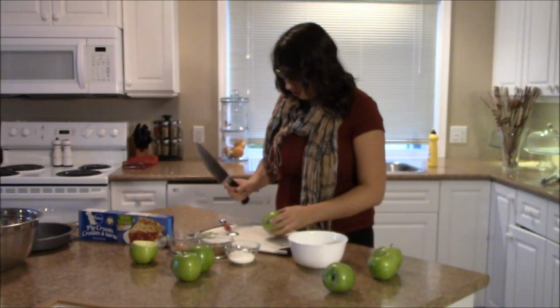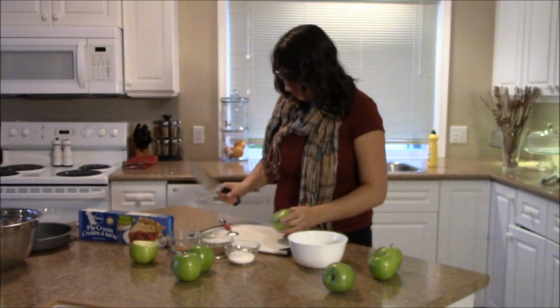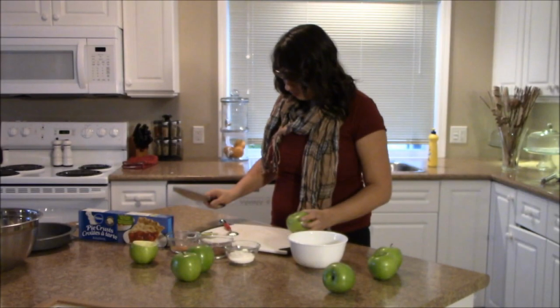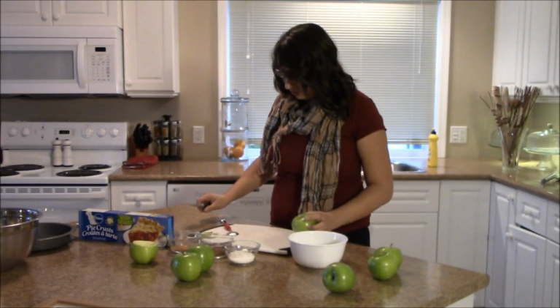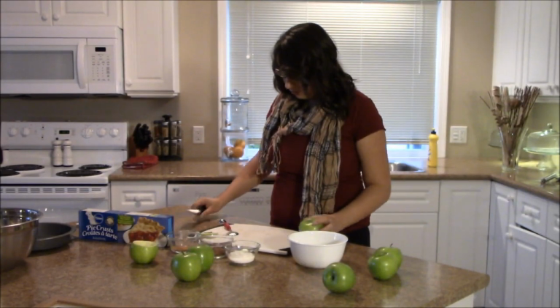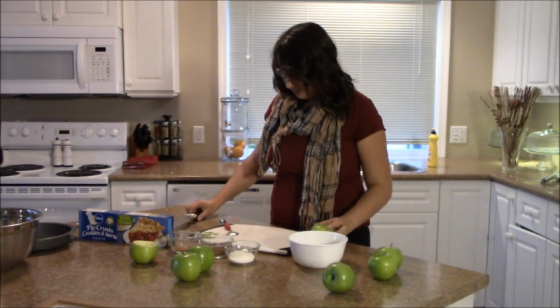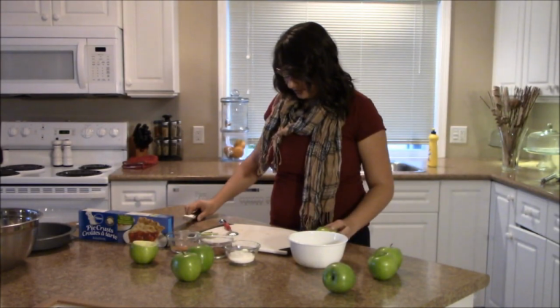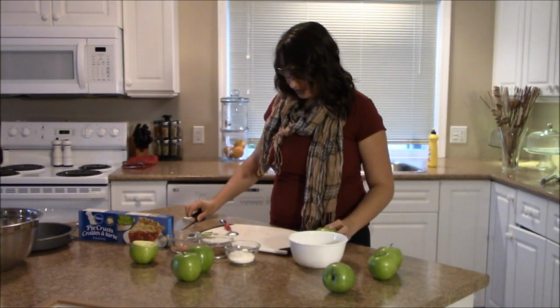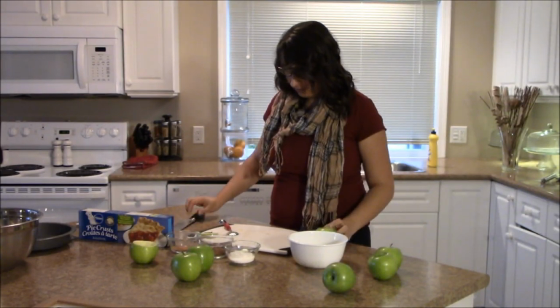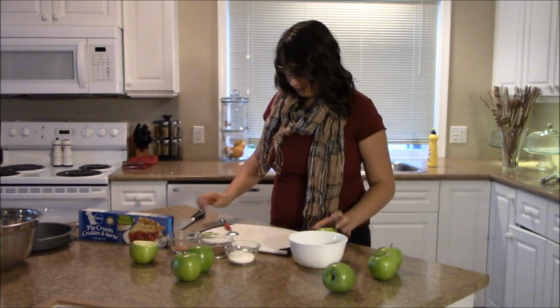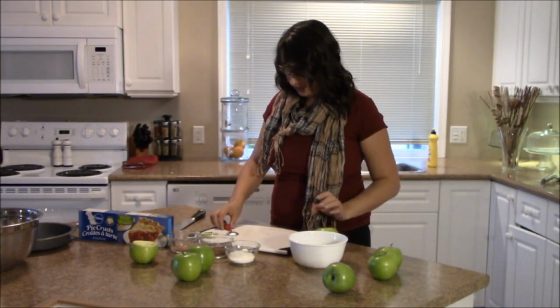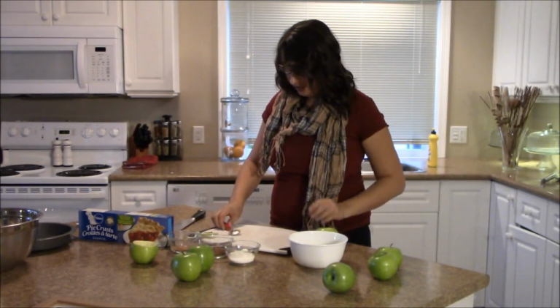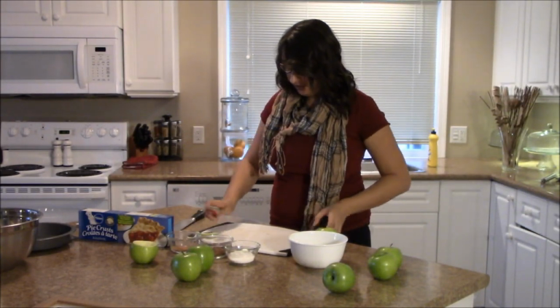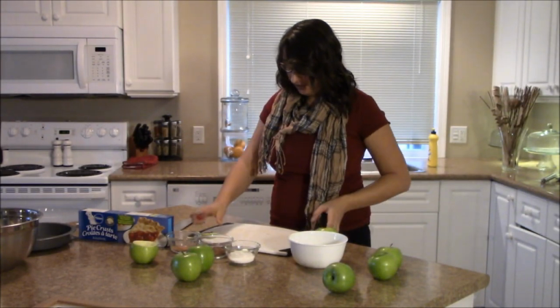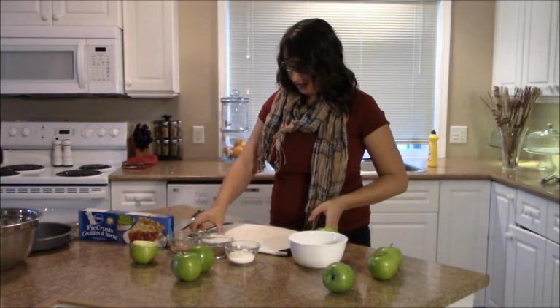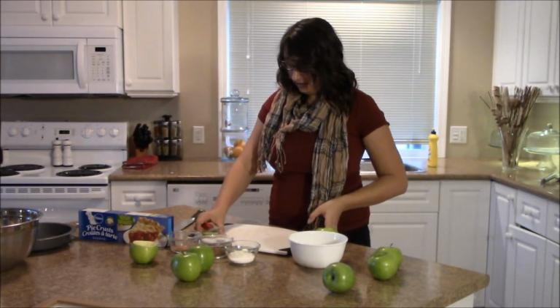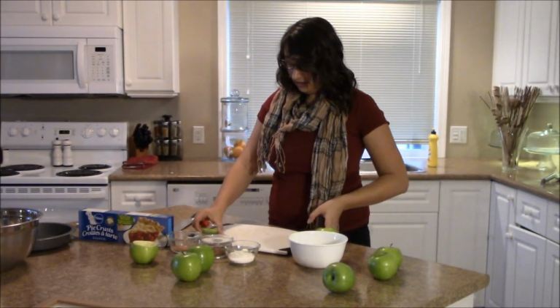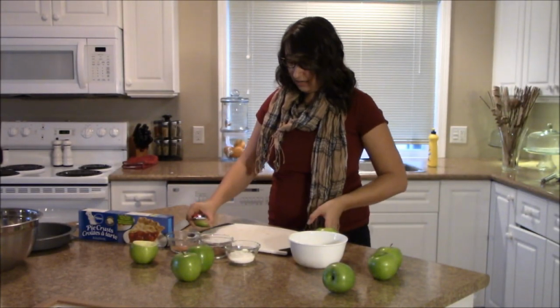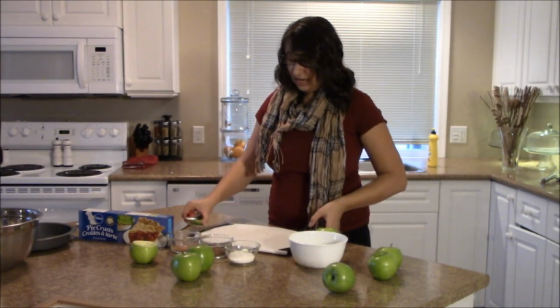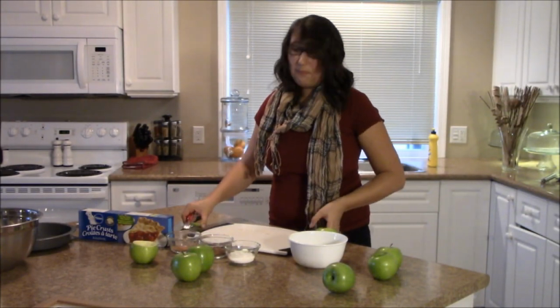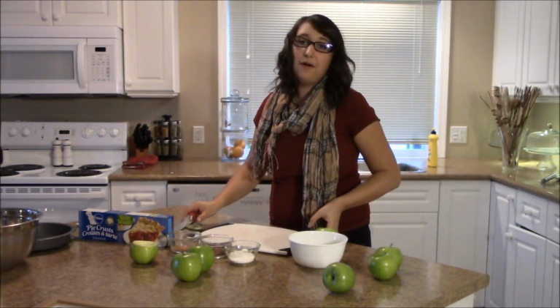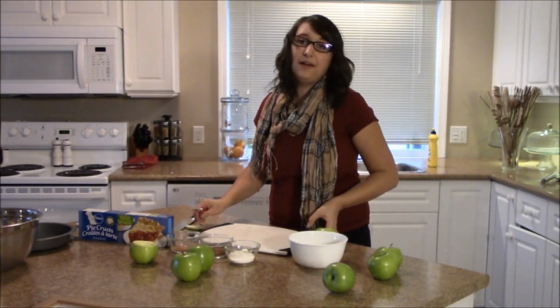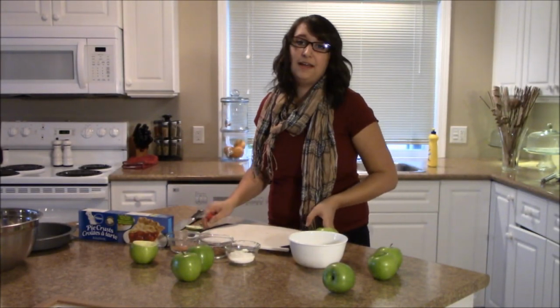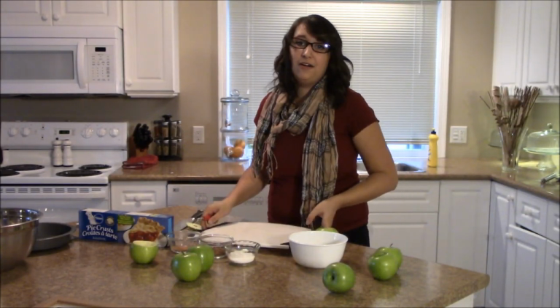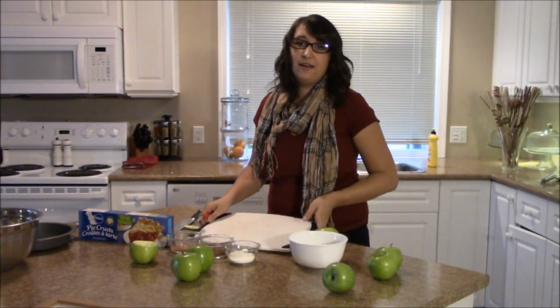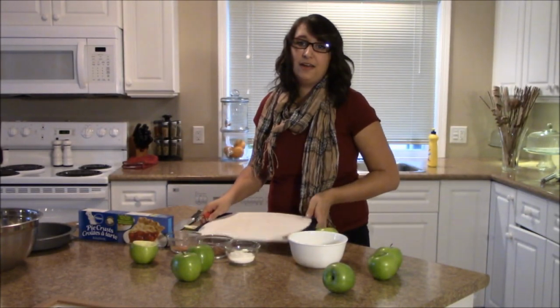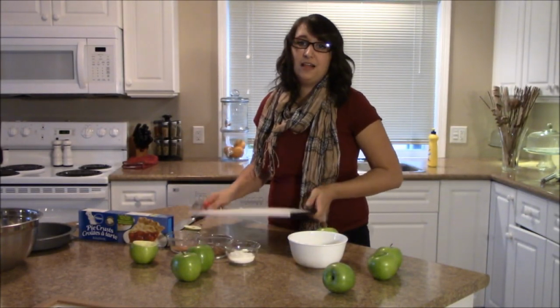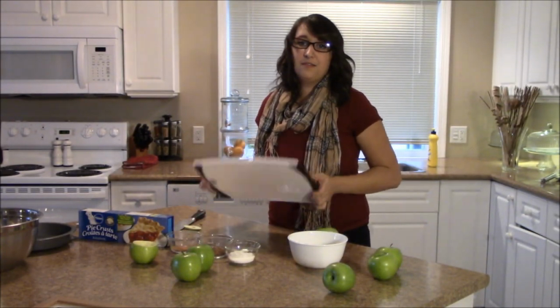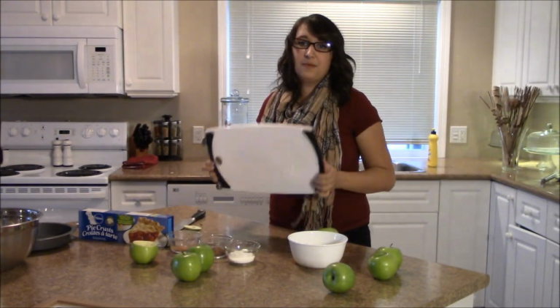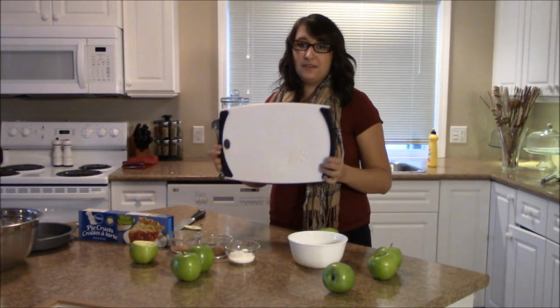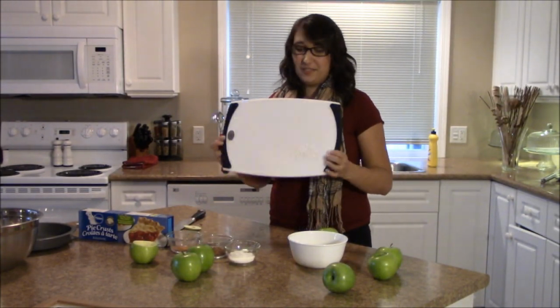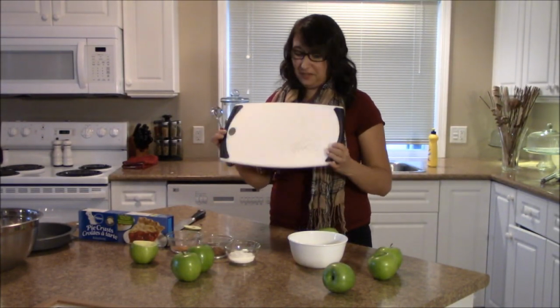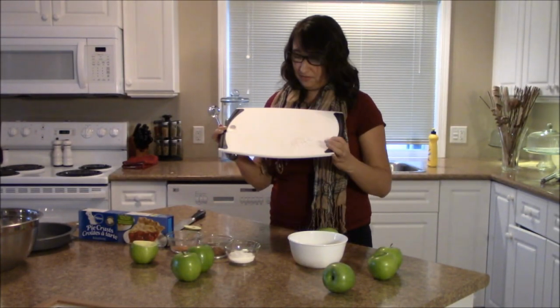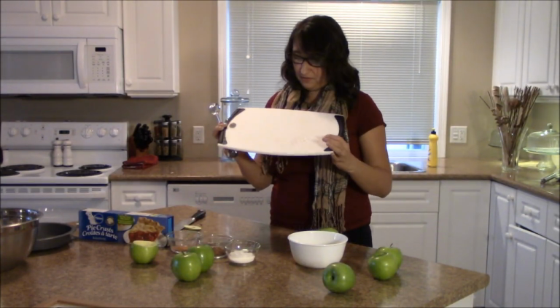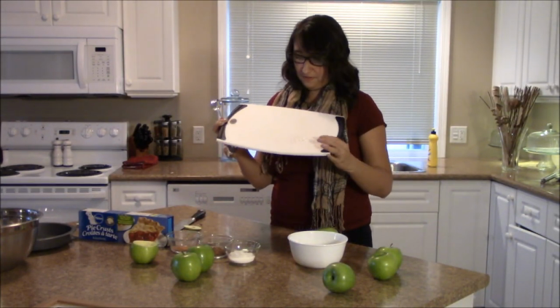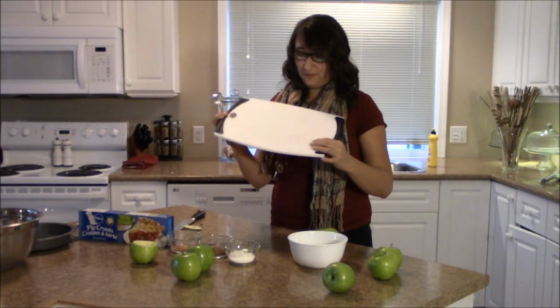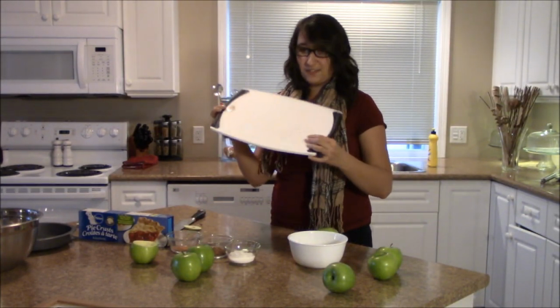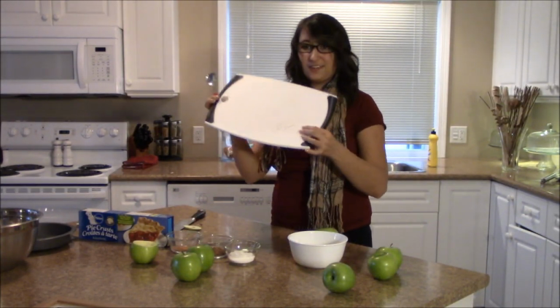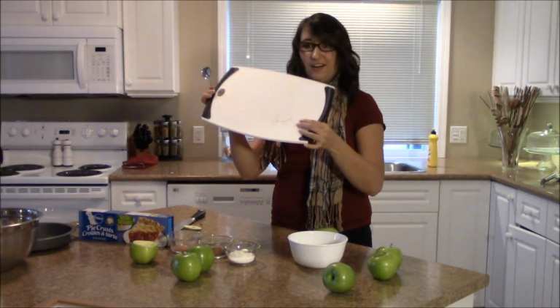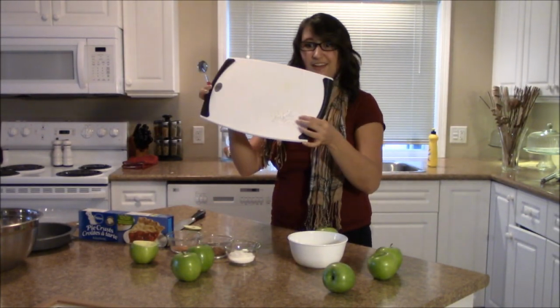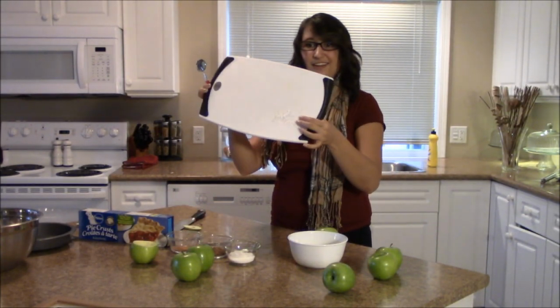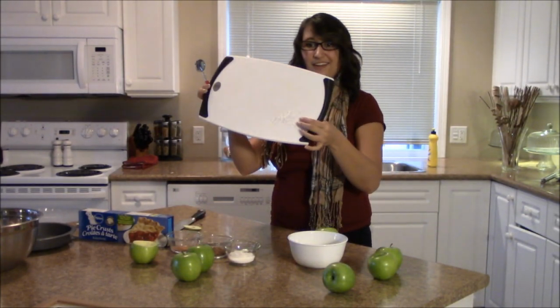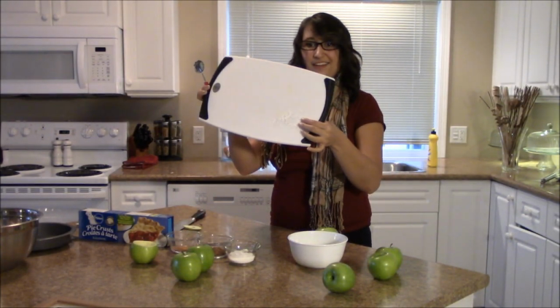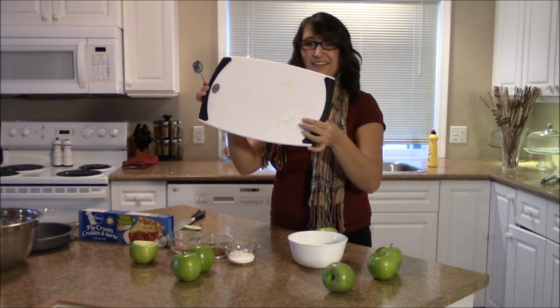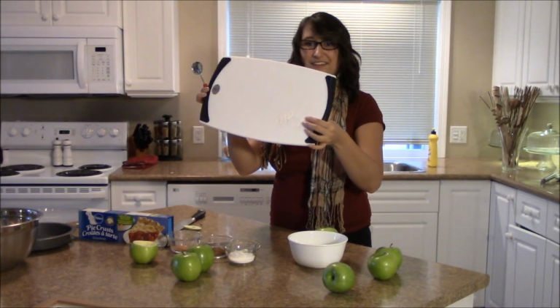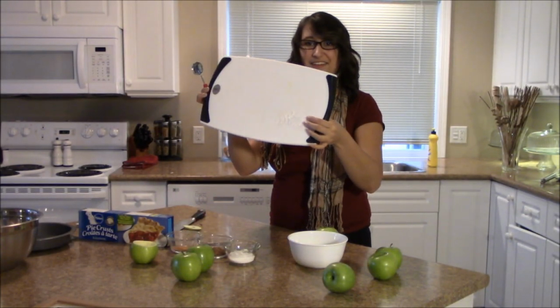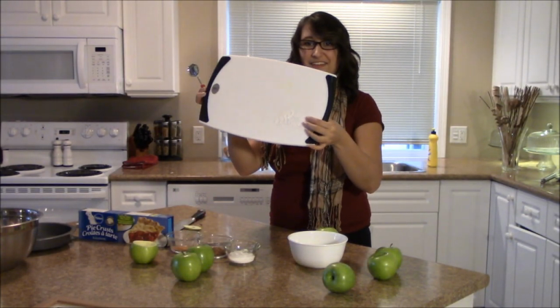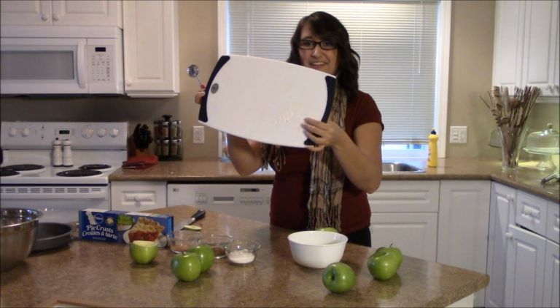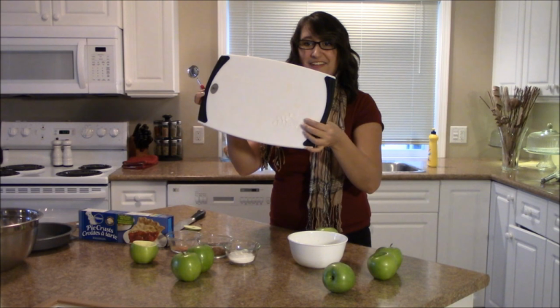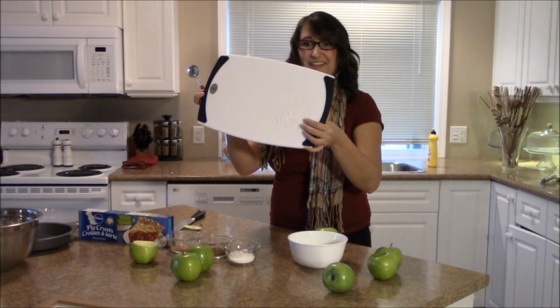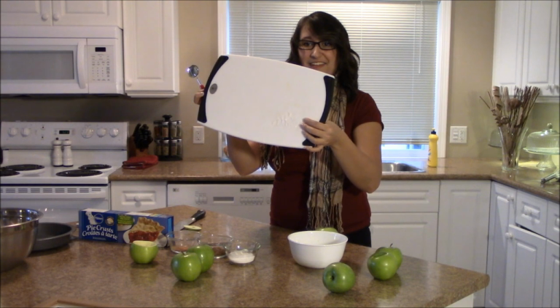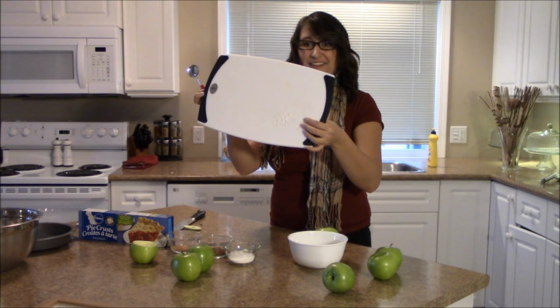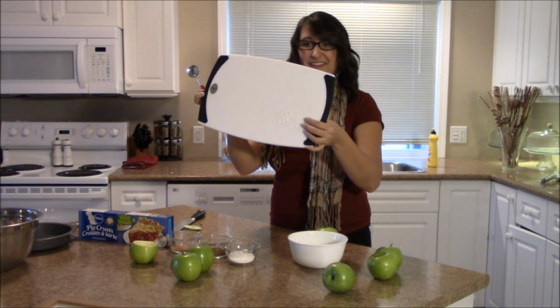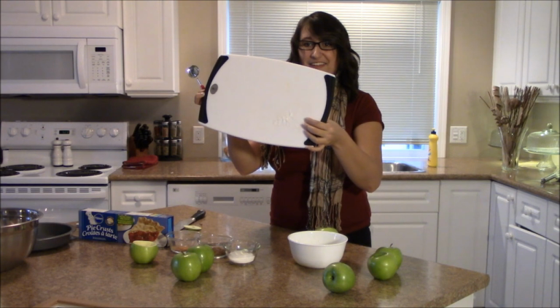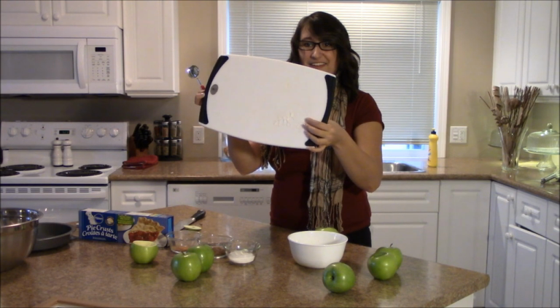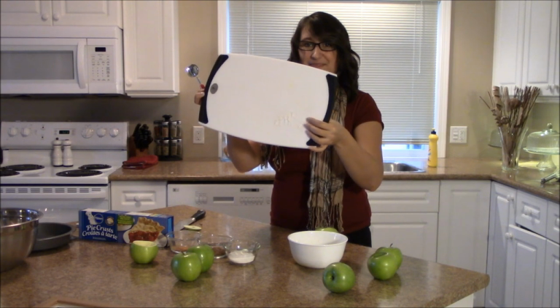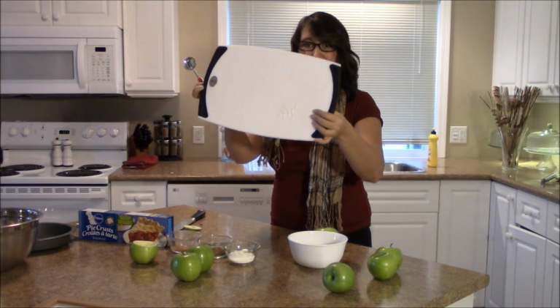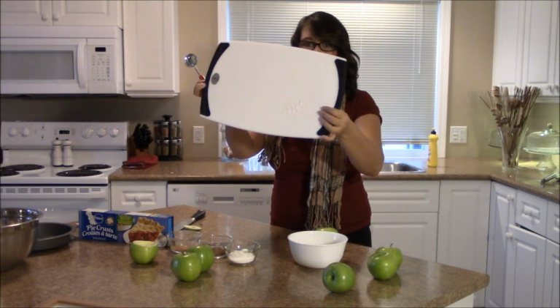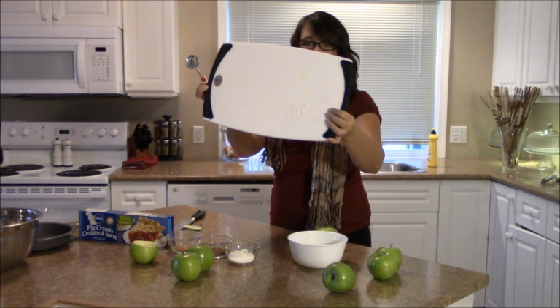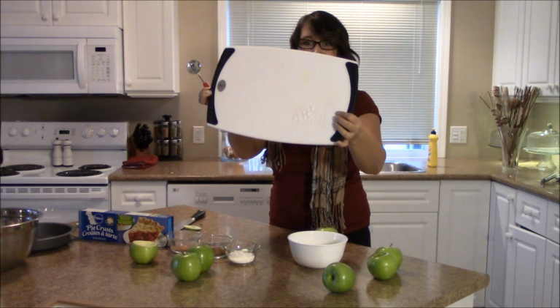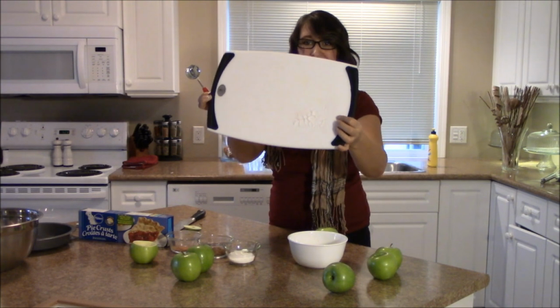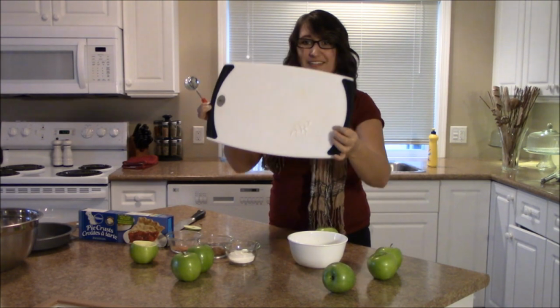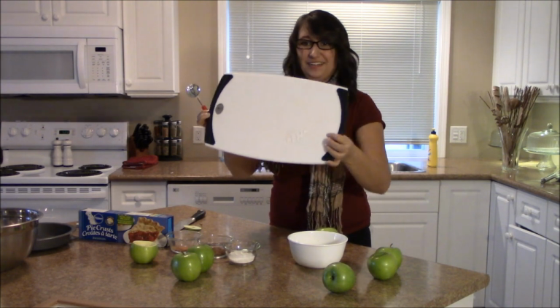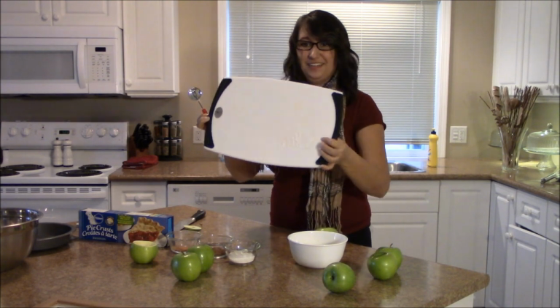Oh no, my cutting board! I put it on an element when I first got it and it burned. It's not safe.